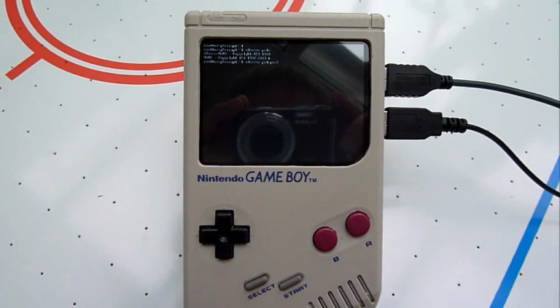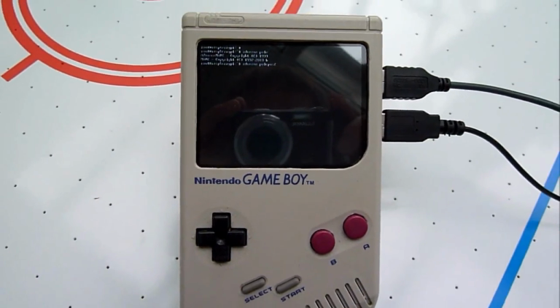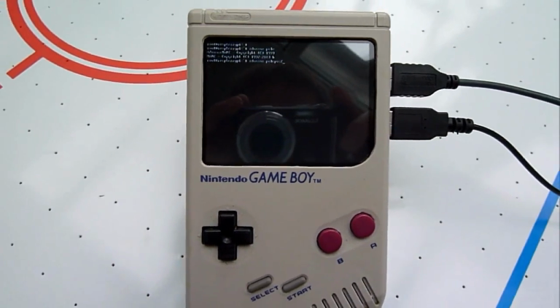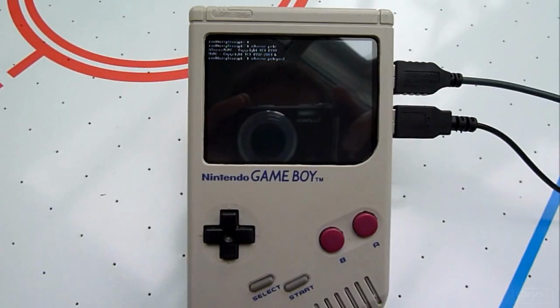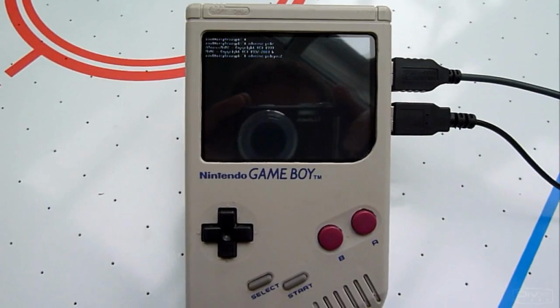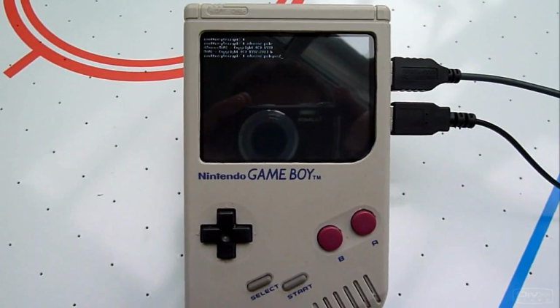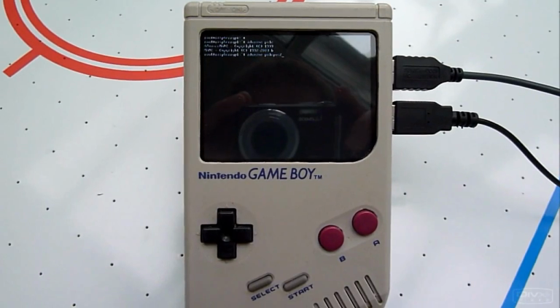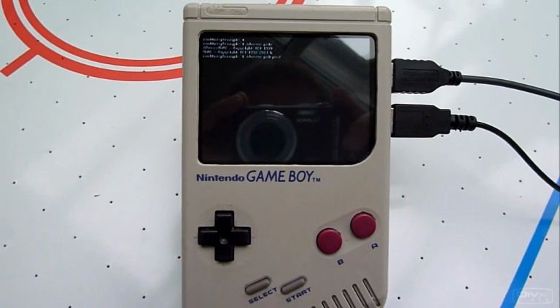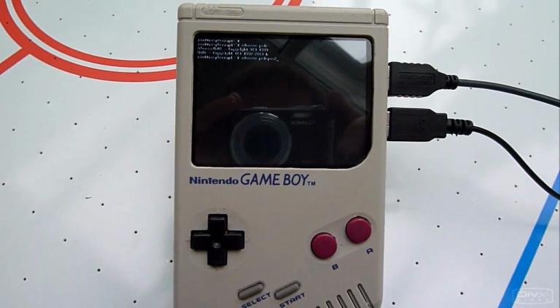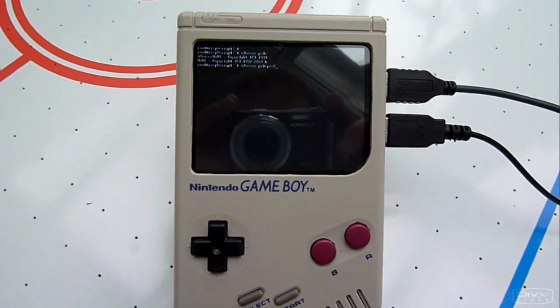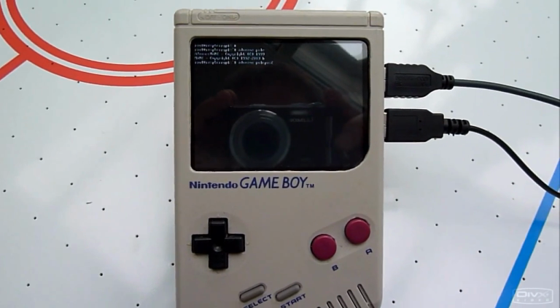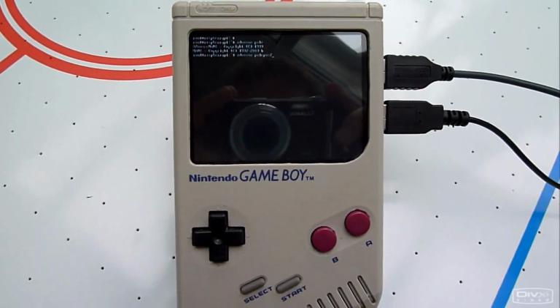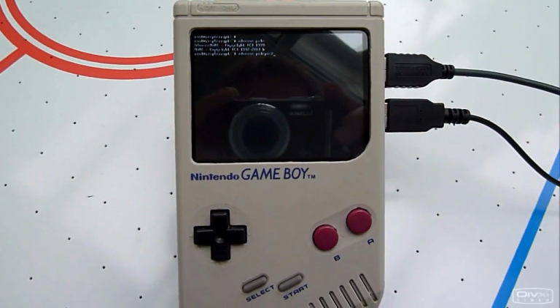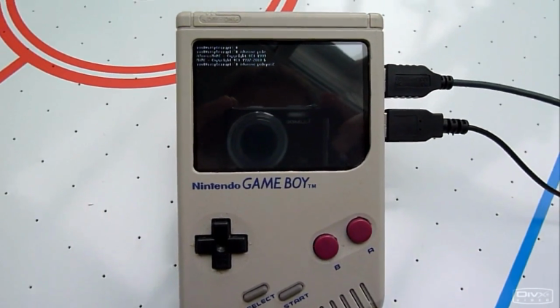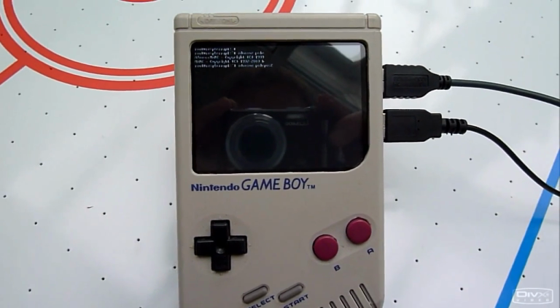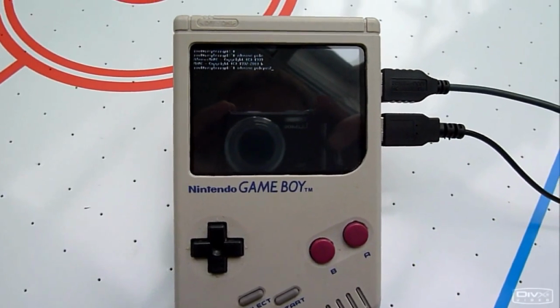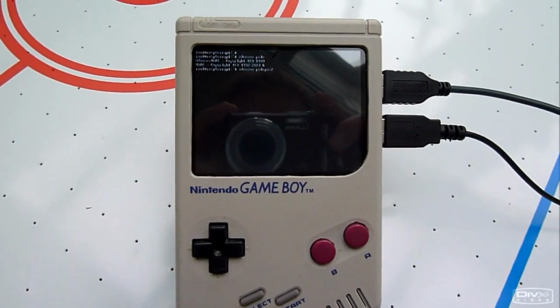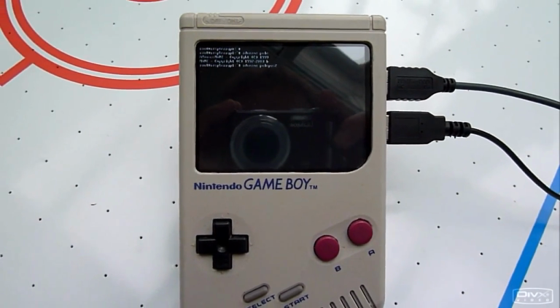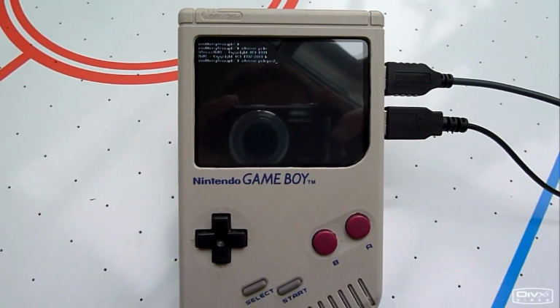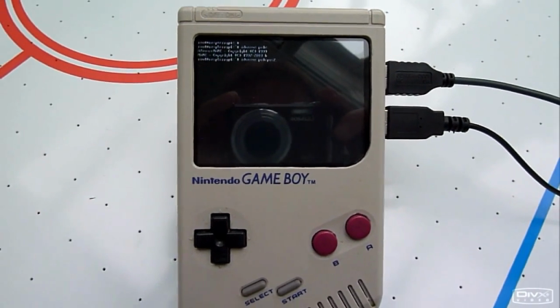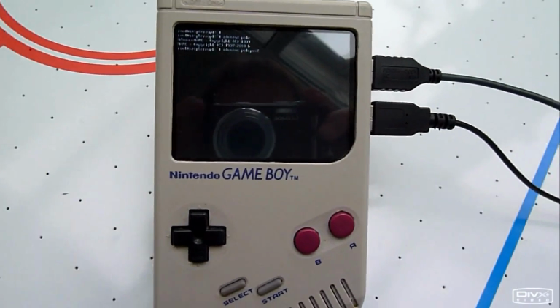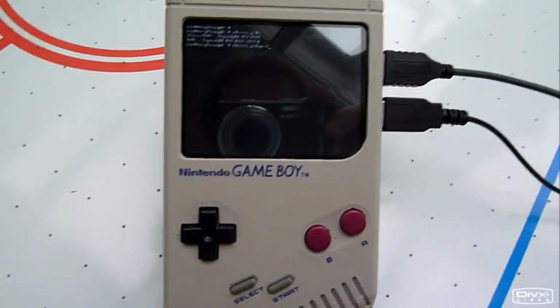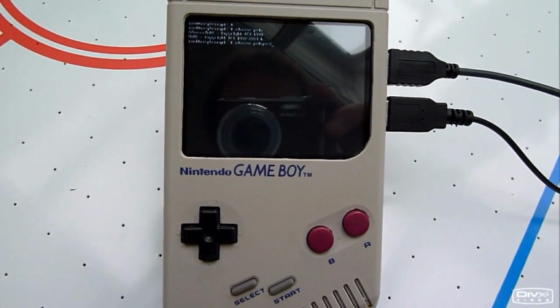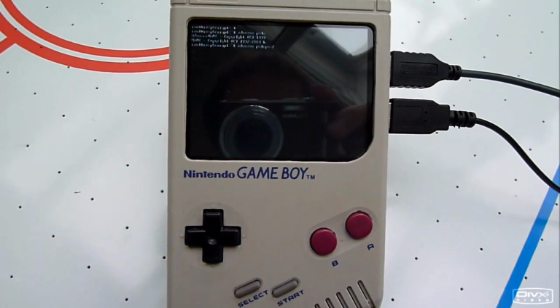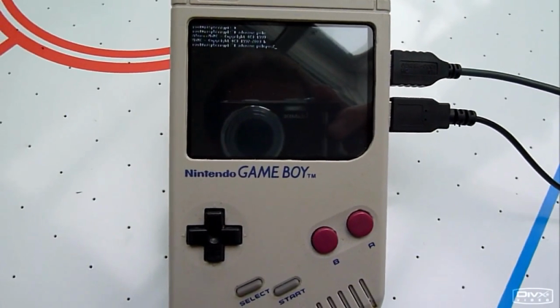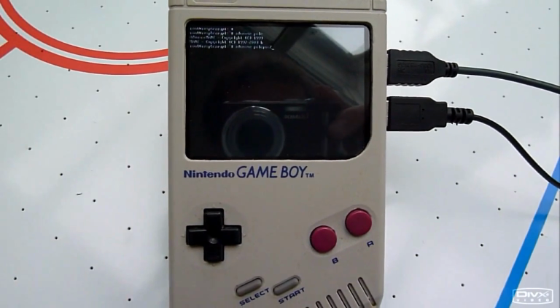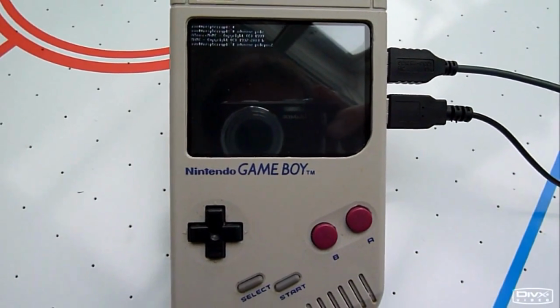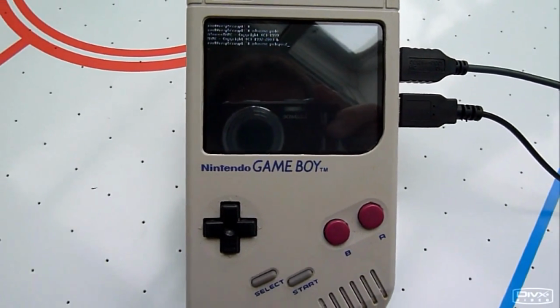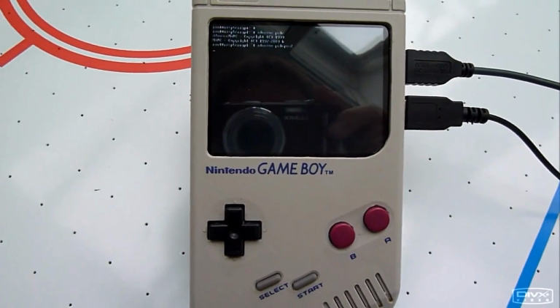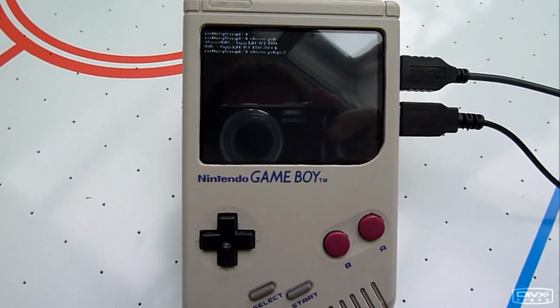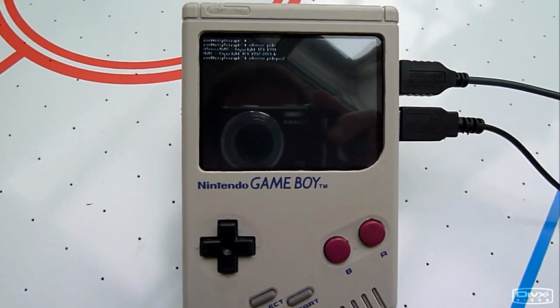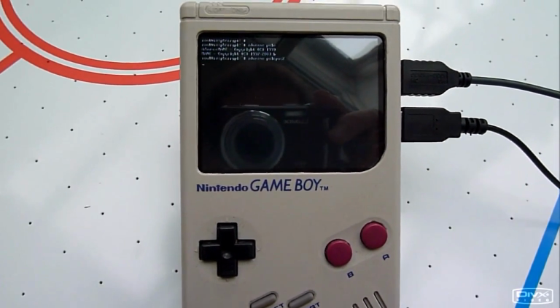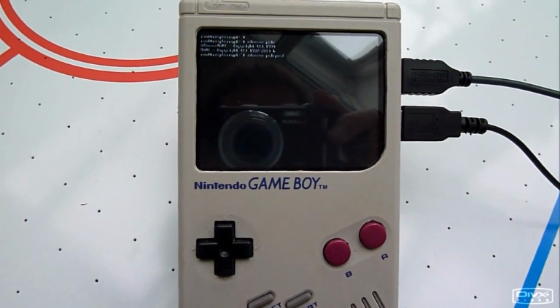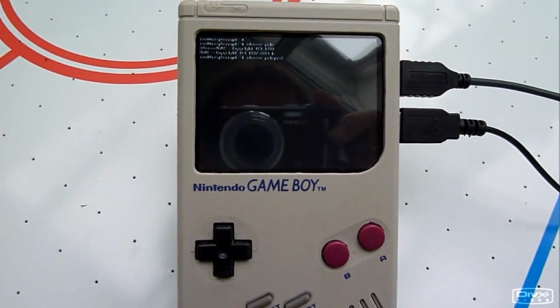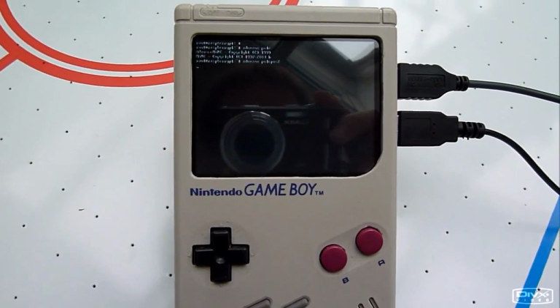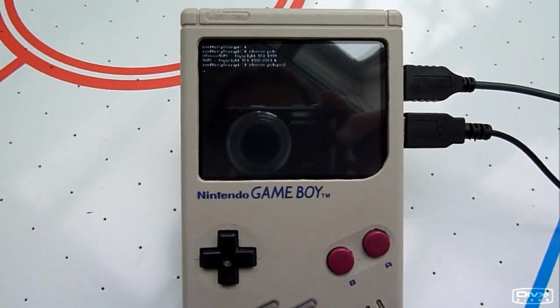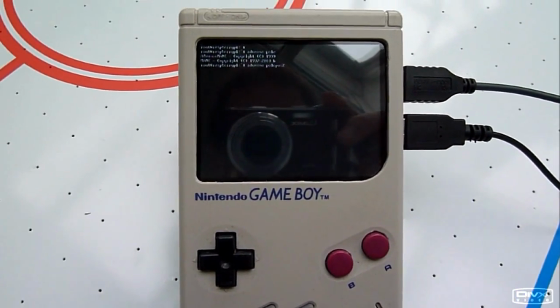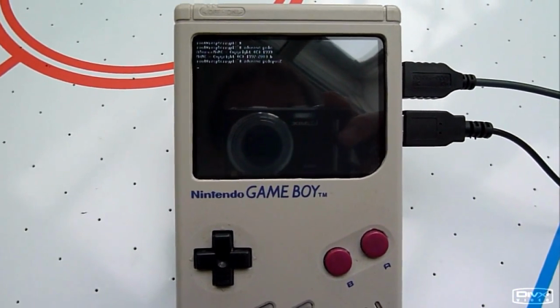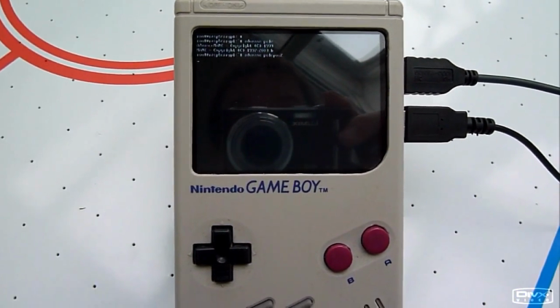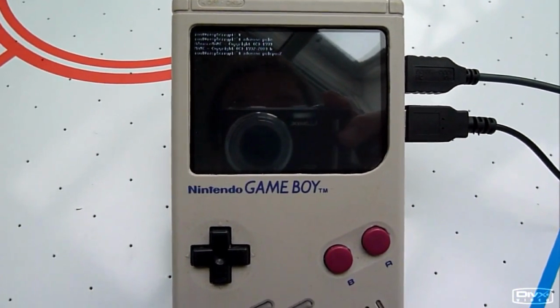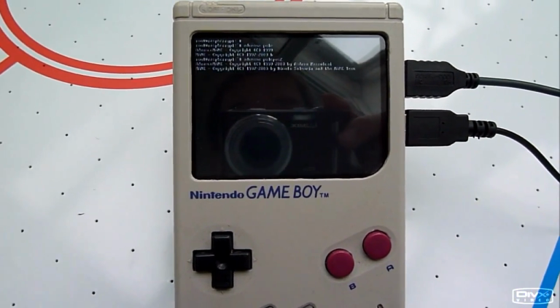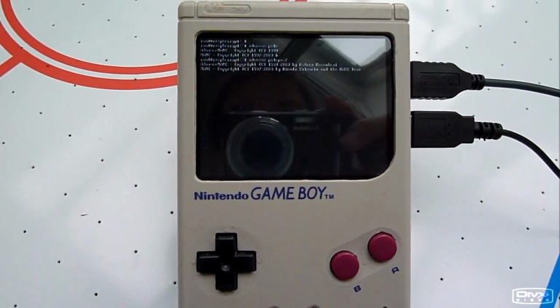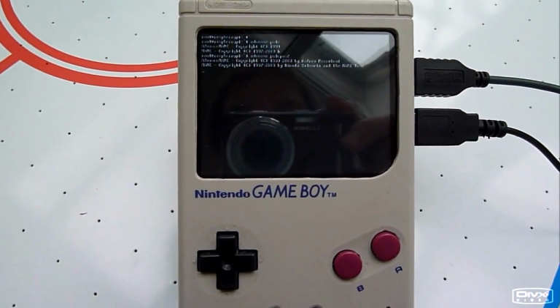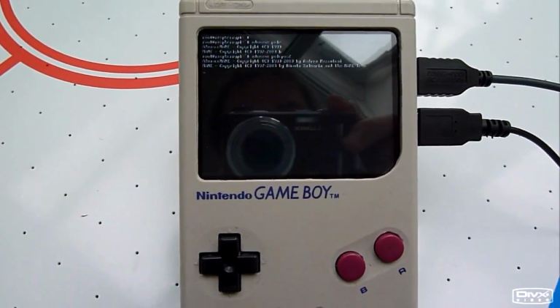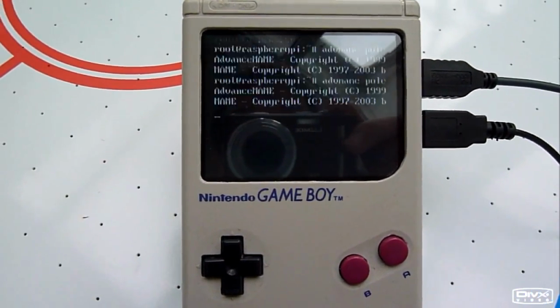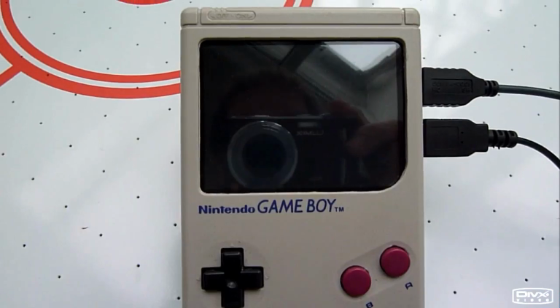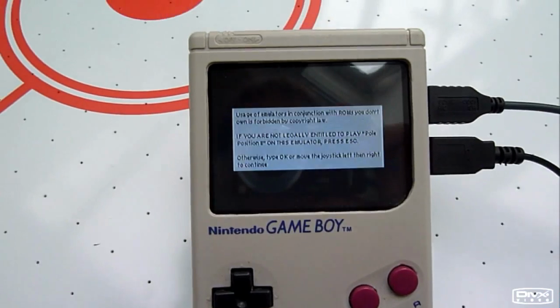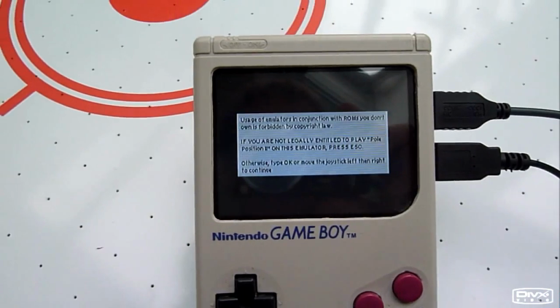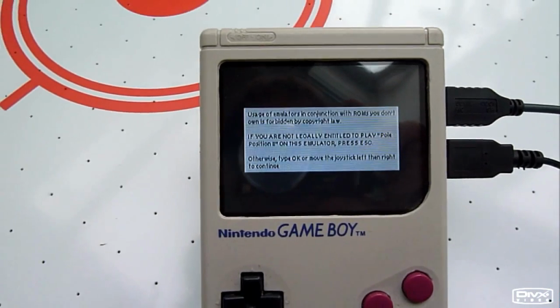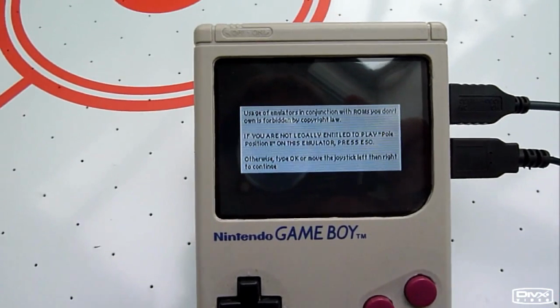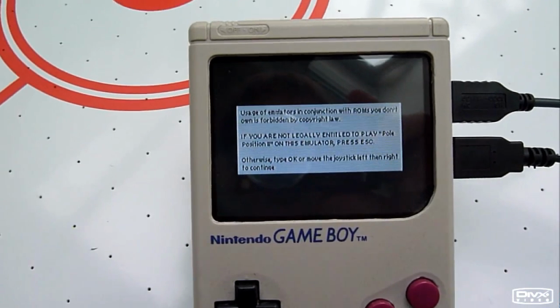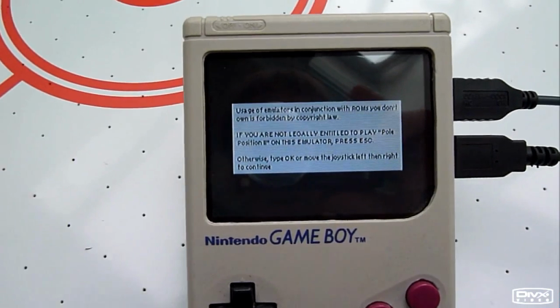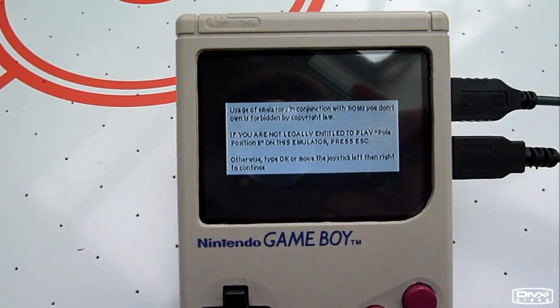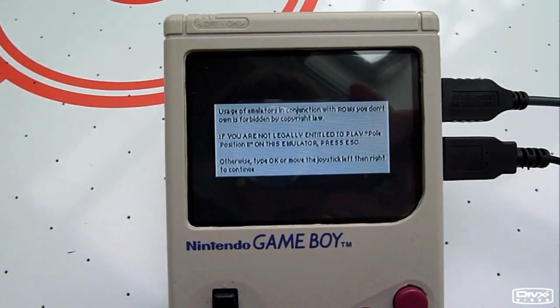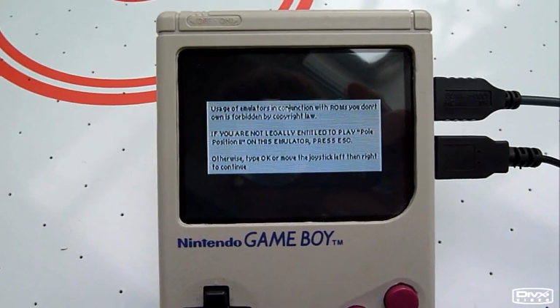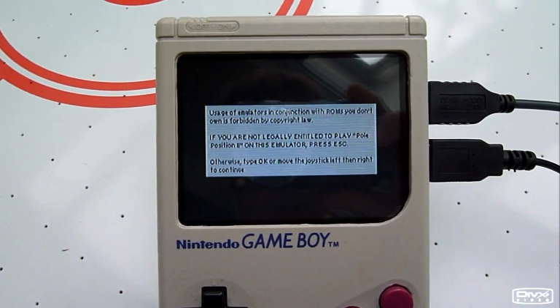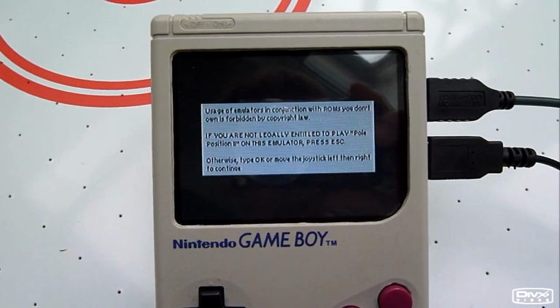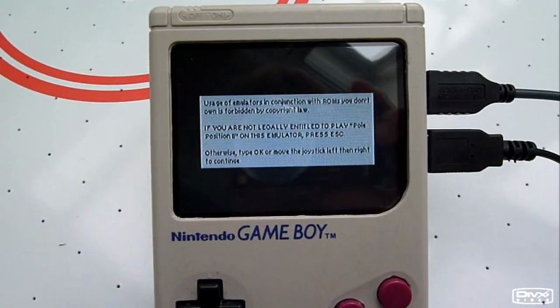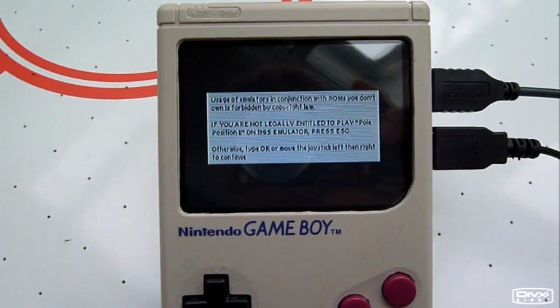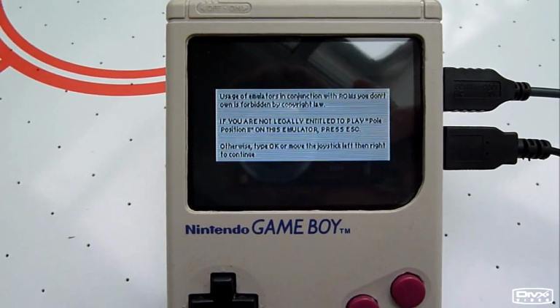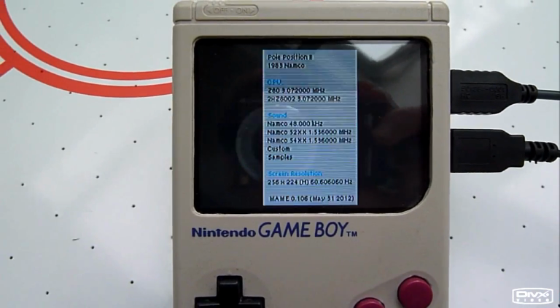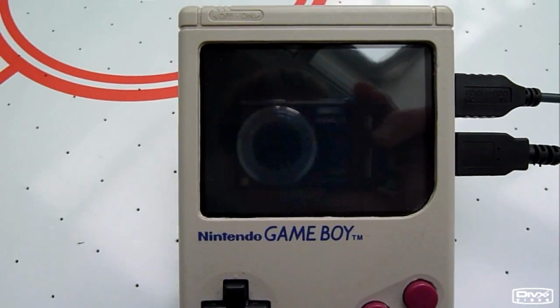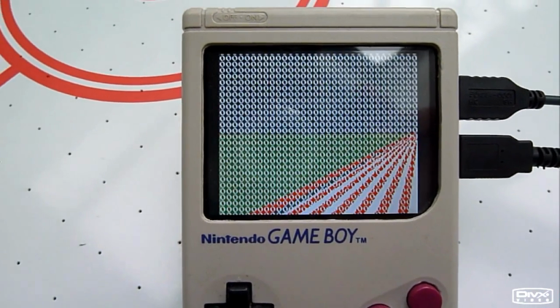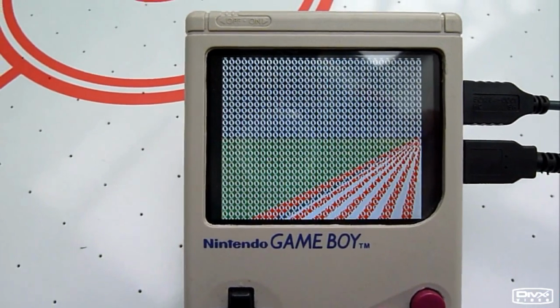And now the GamePie is running AdvanceMAME. Let's play Pole Position 2.